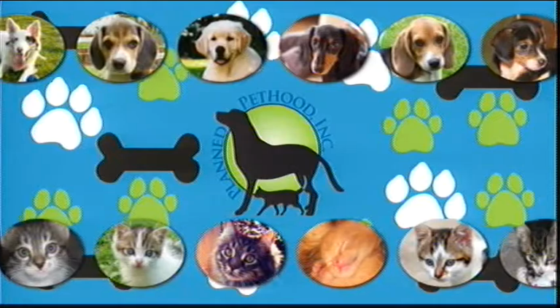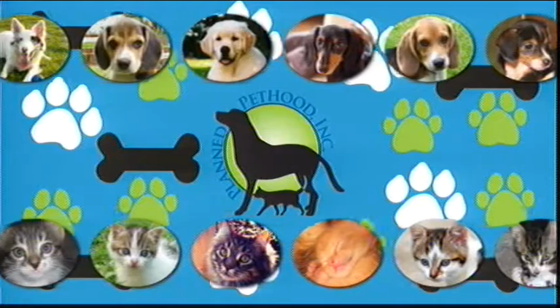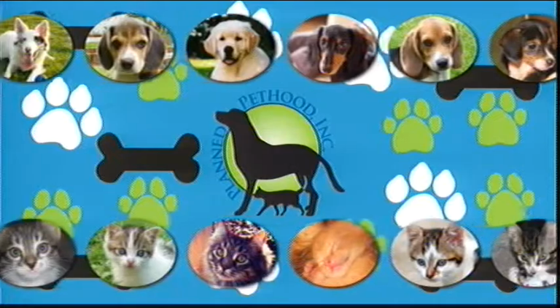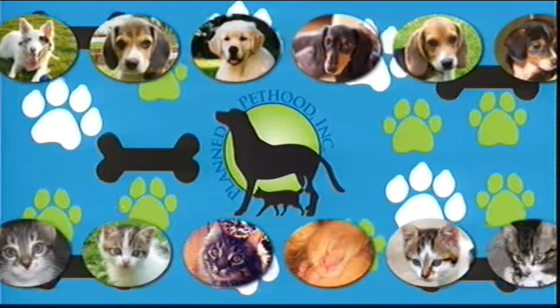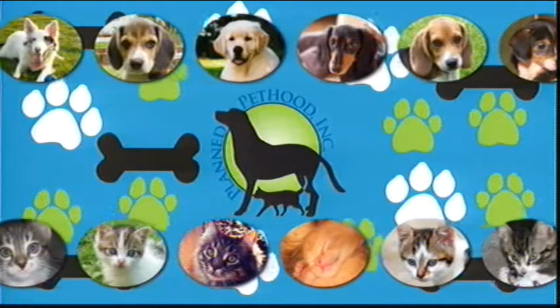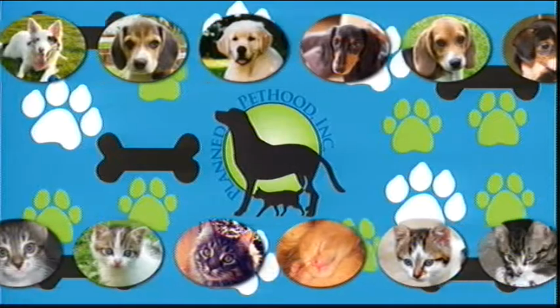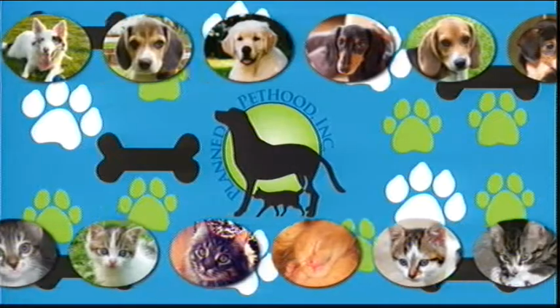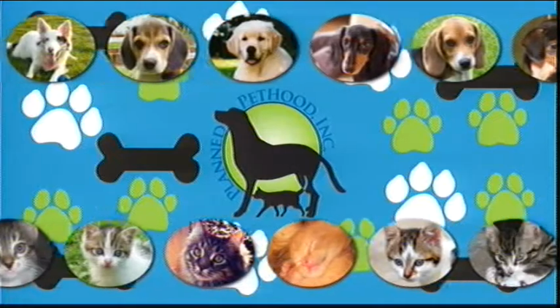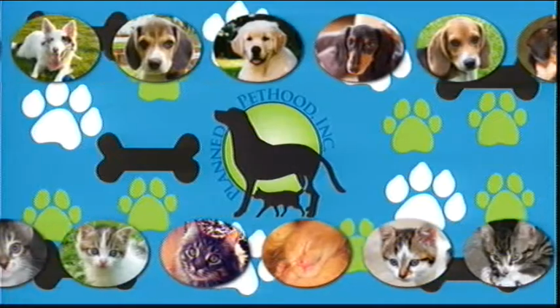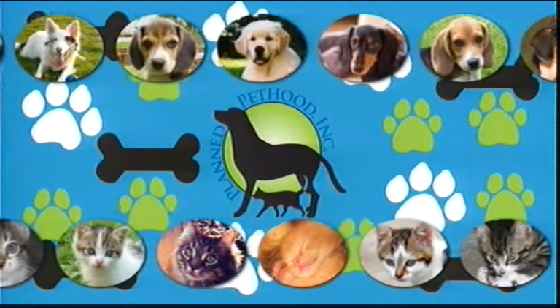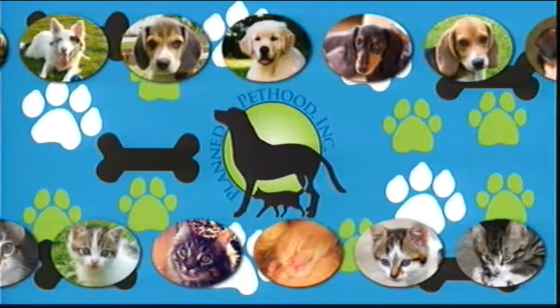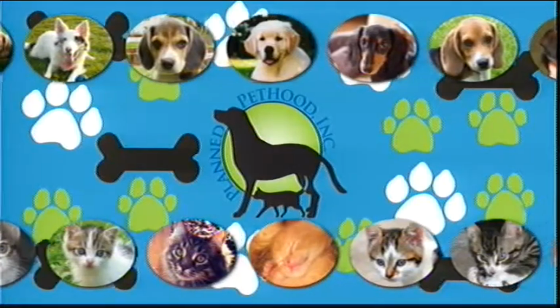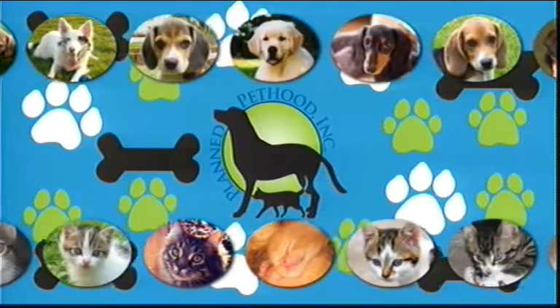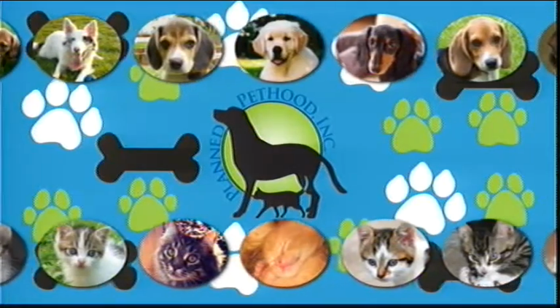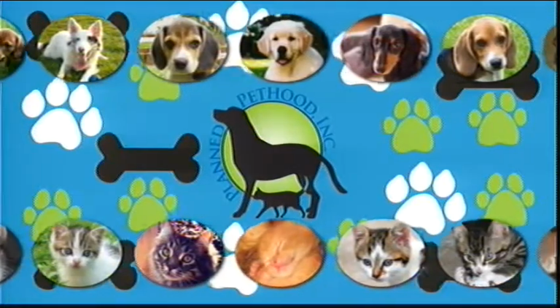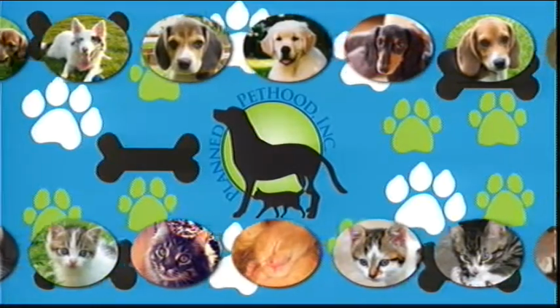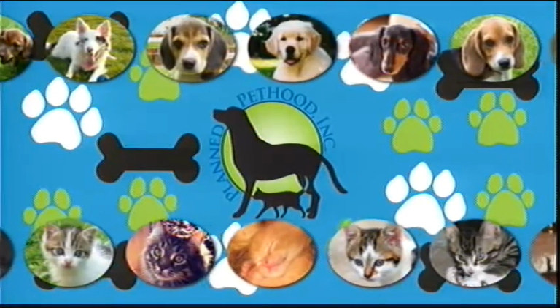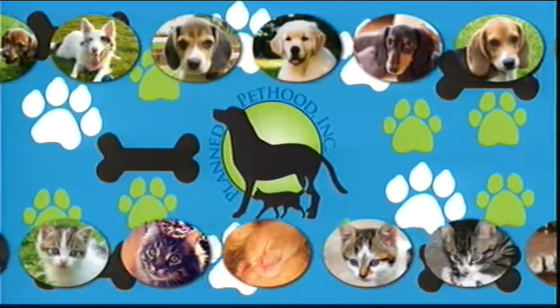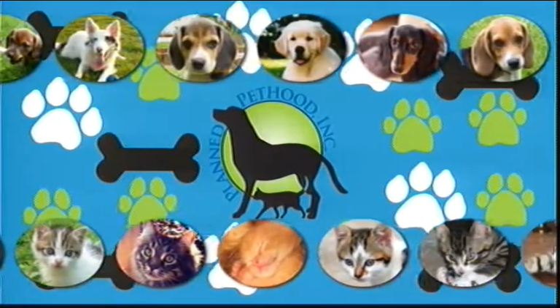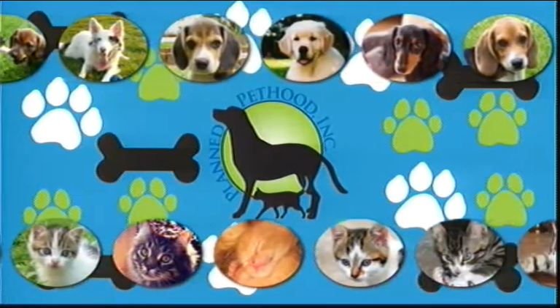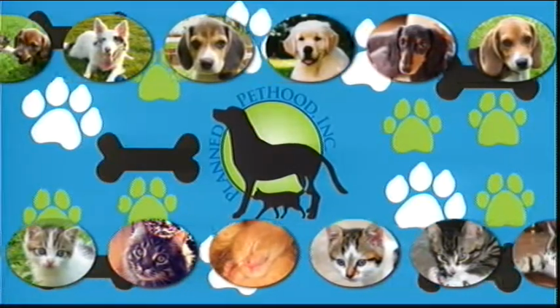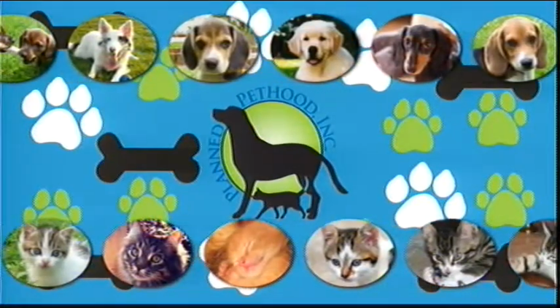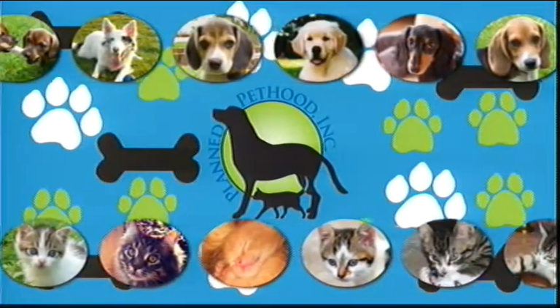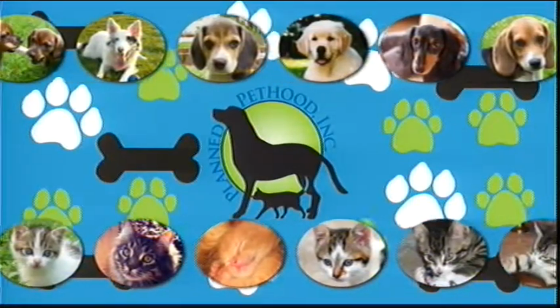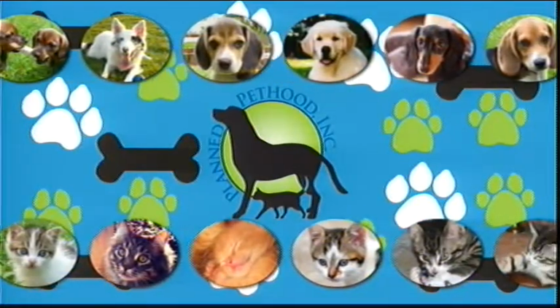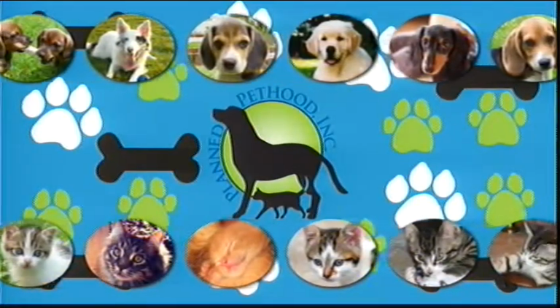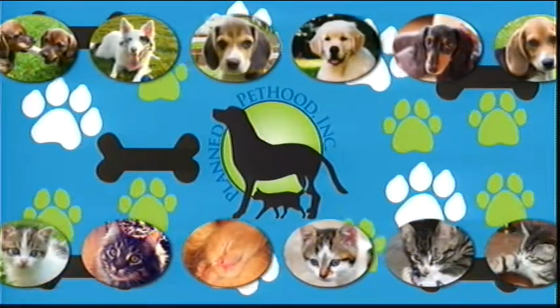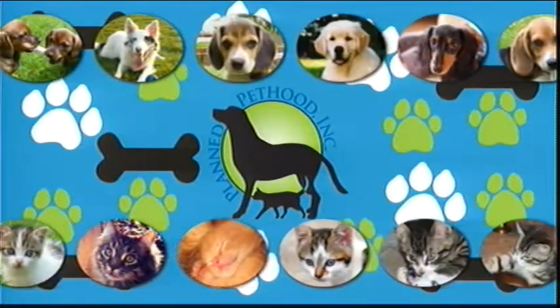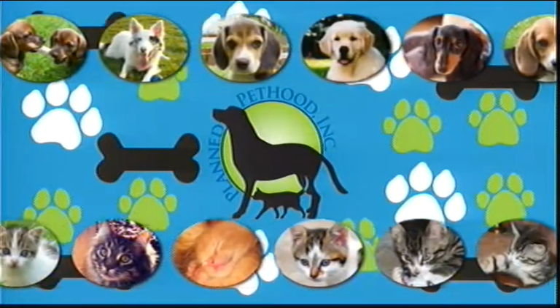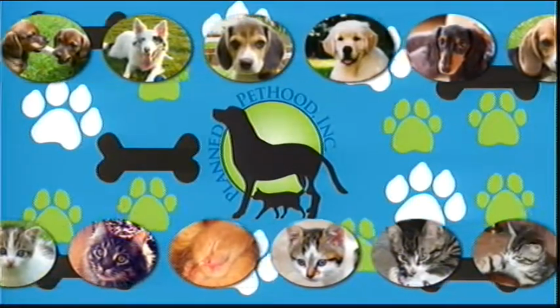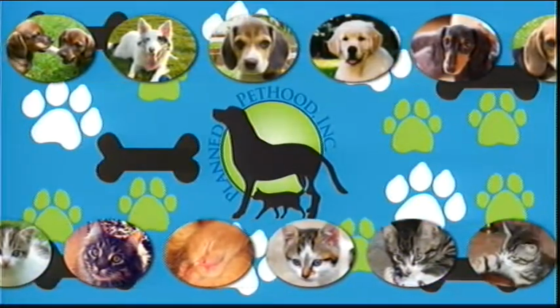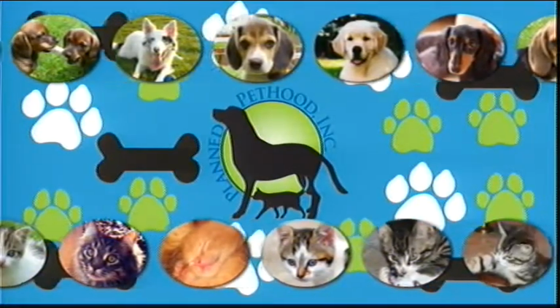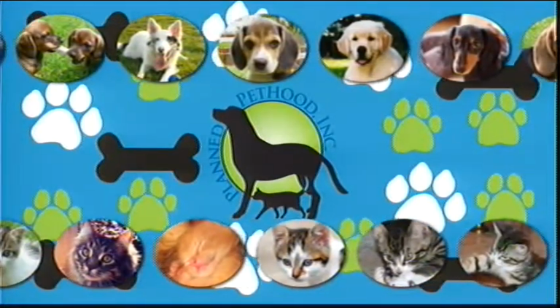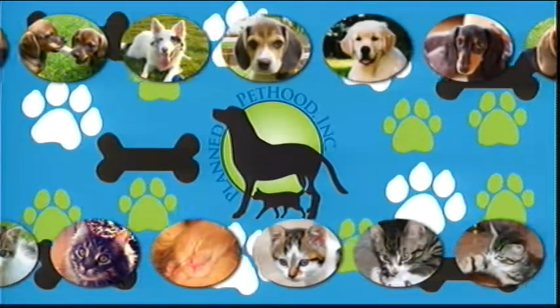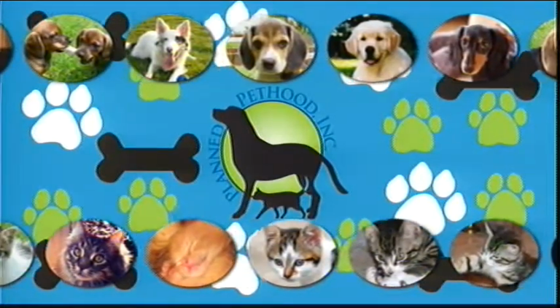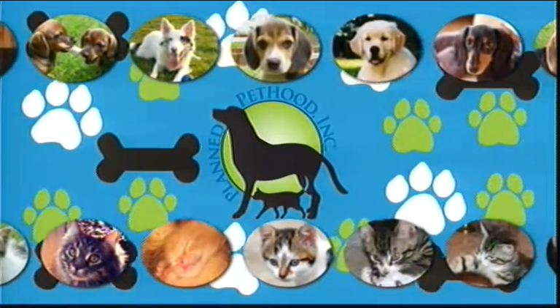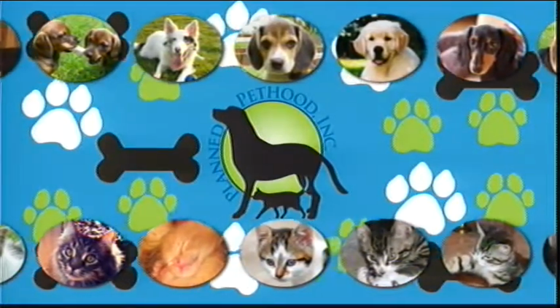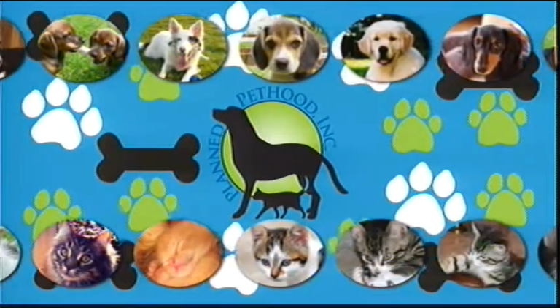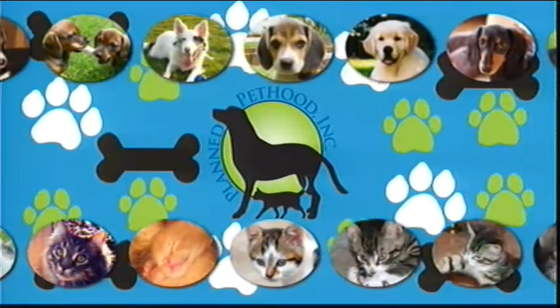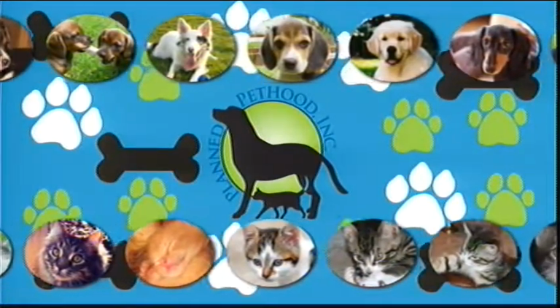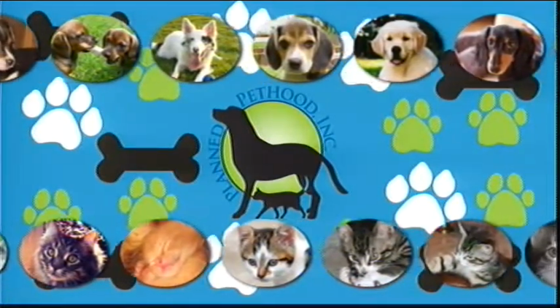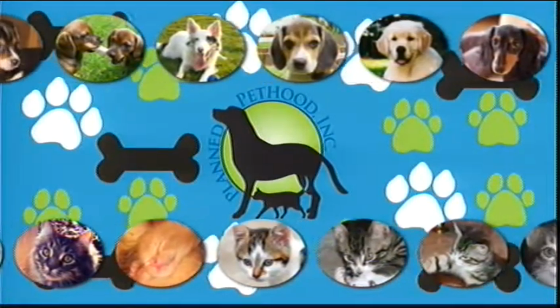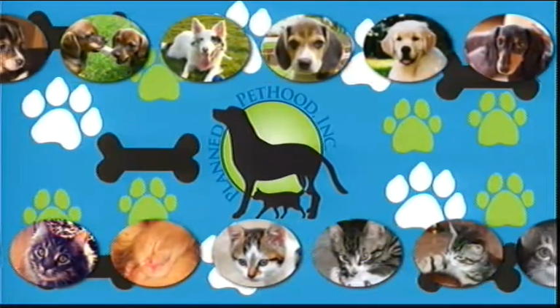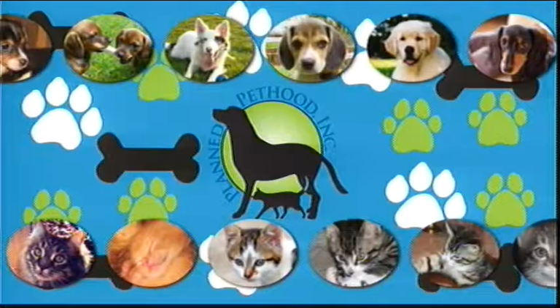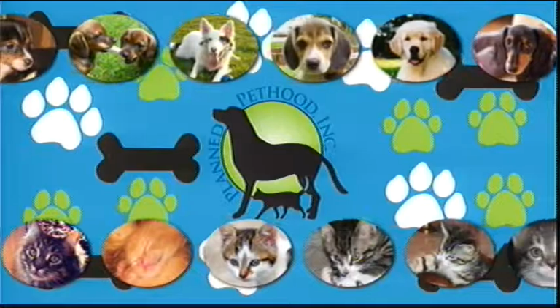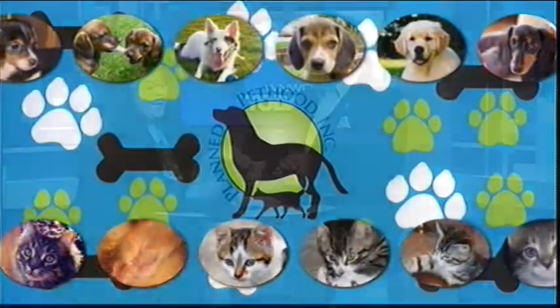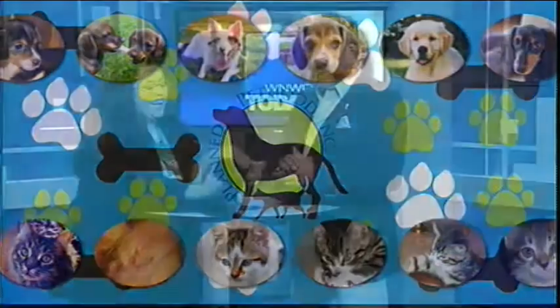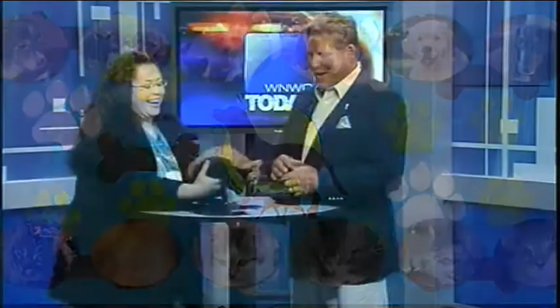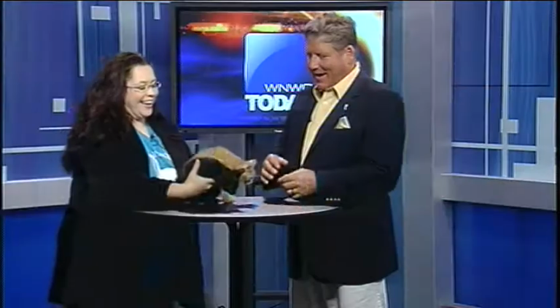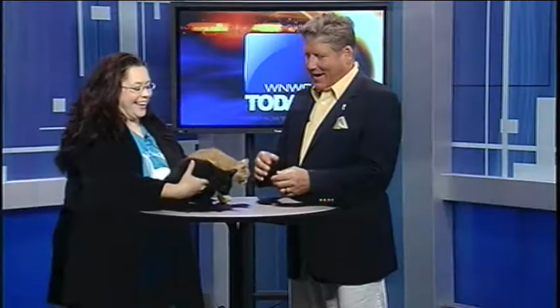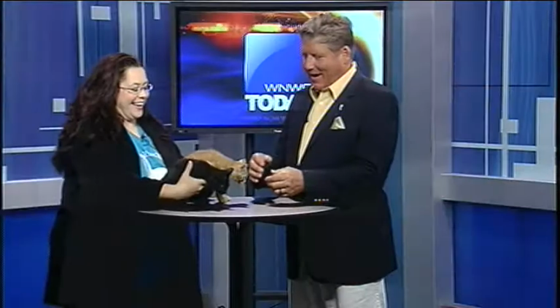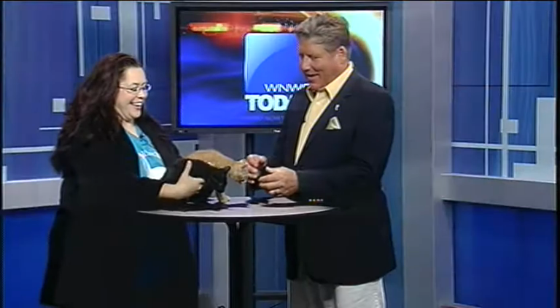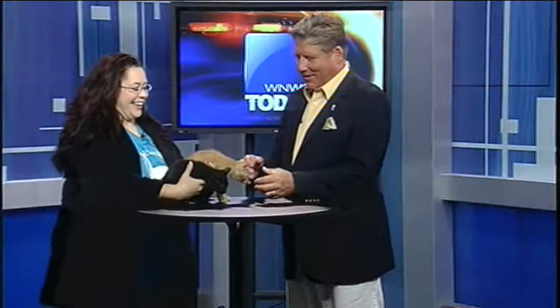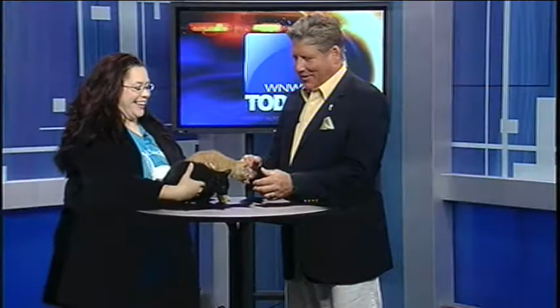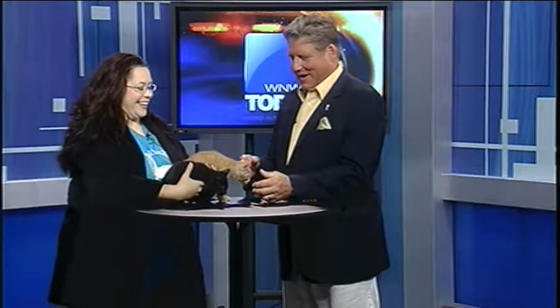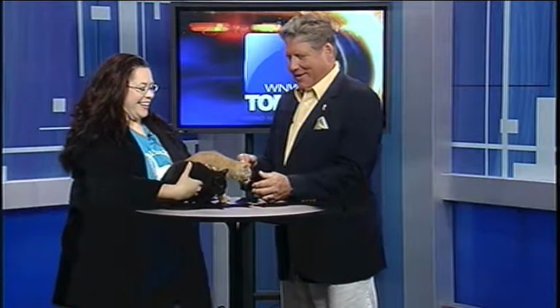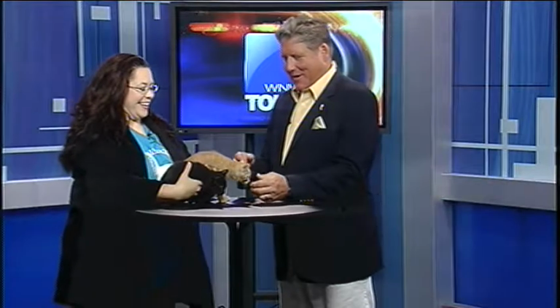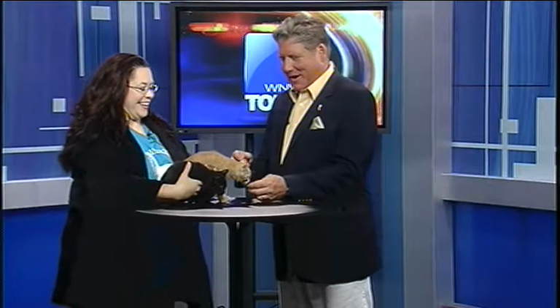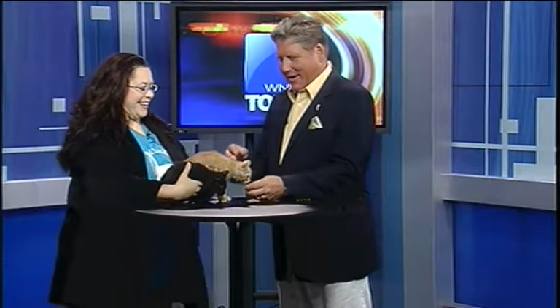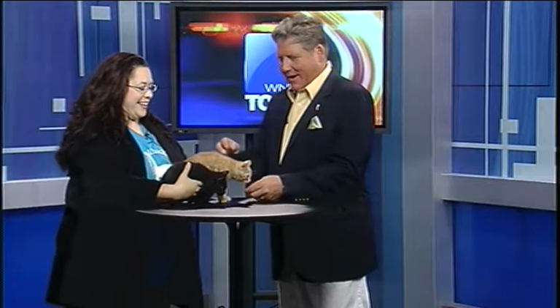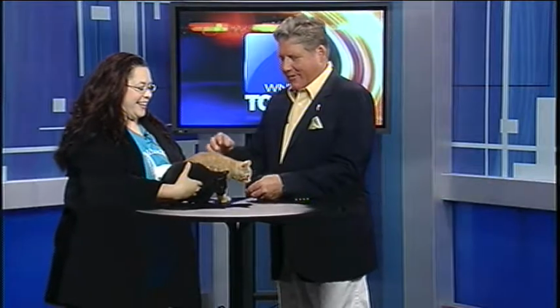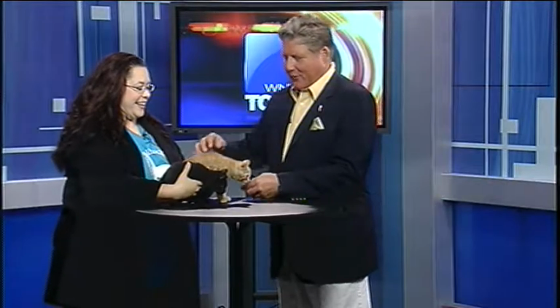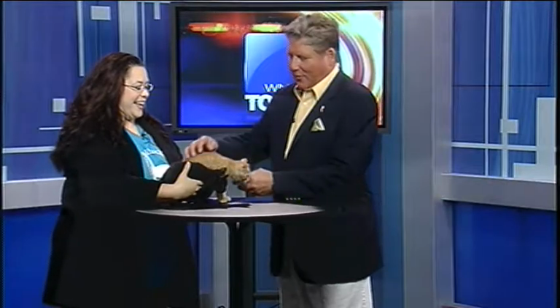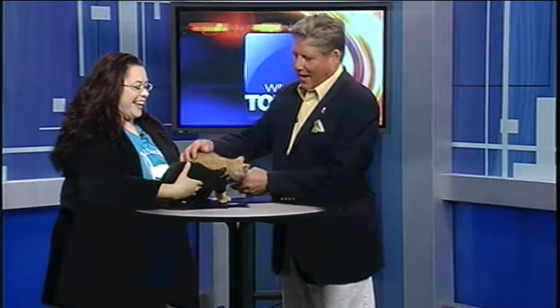This is Pet of the Week. And Nikki Morey is standing by. Nikki, it looks like you've got your hands full.